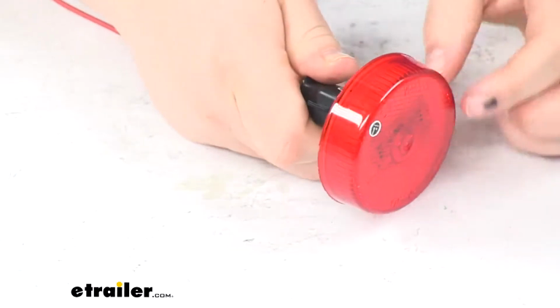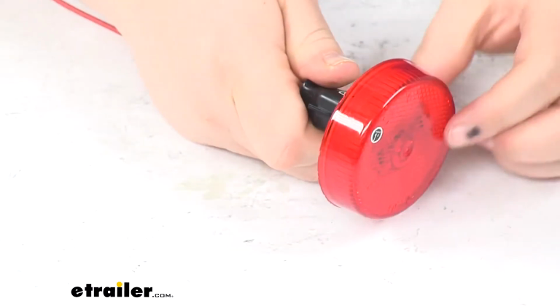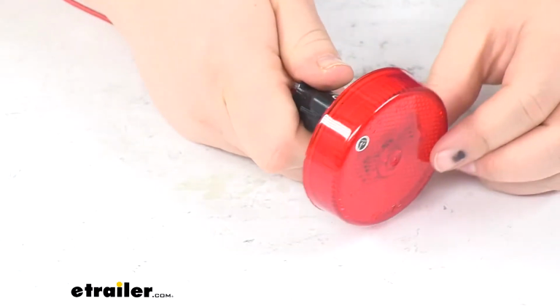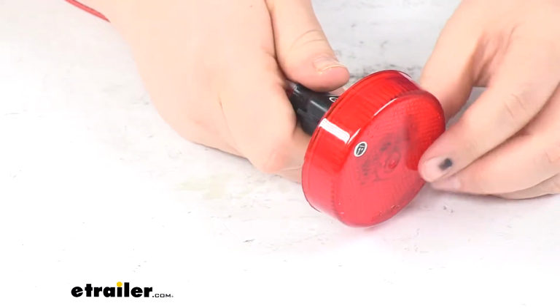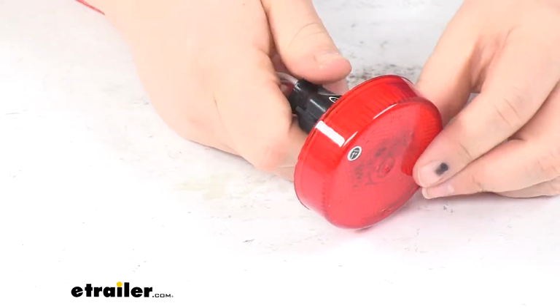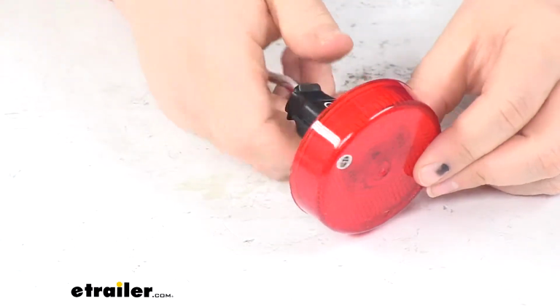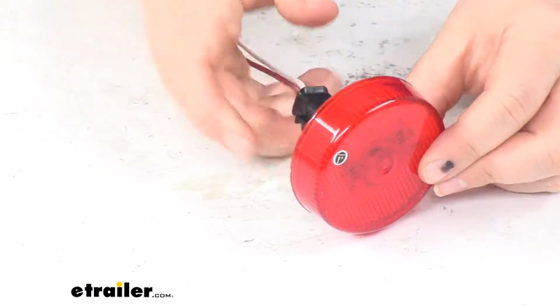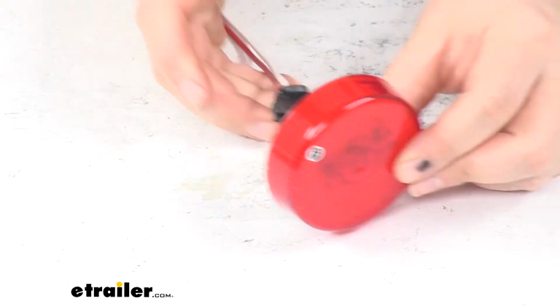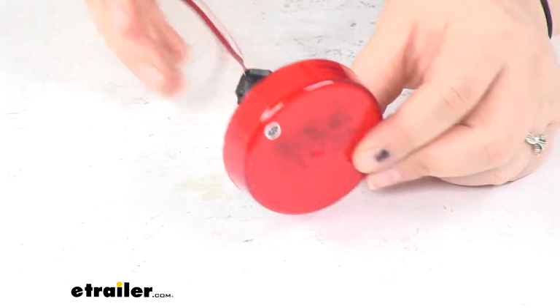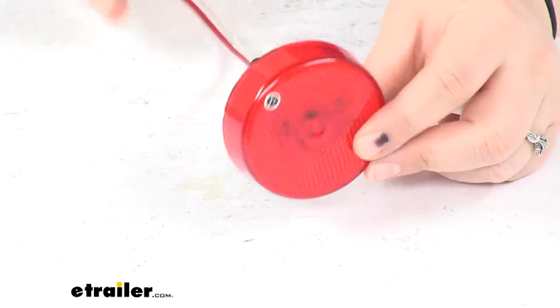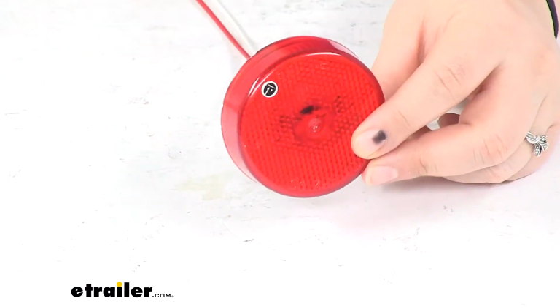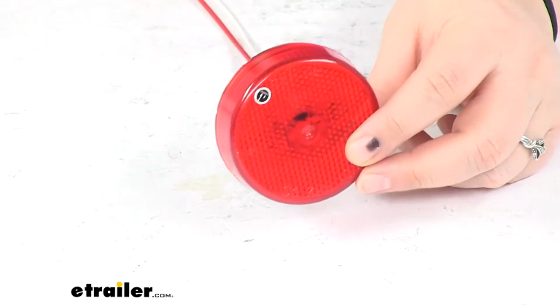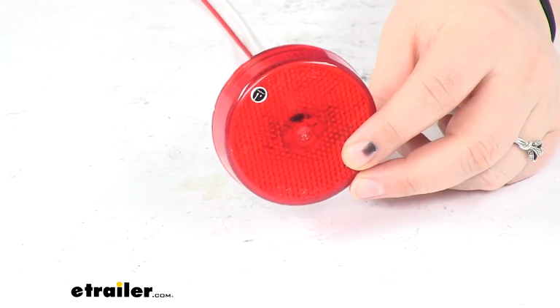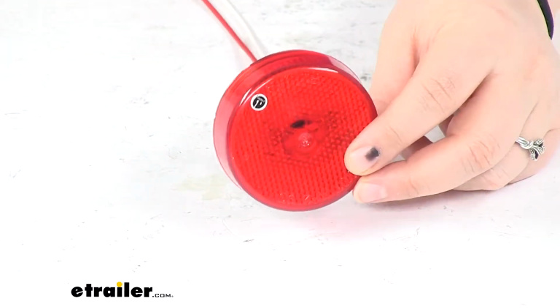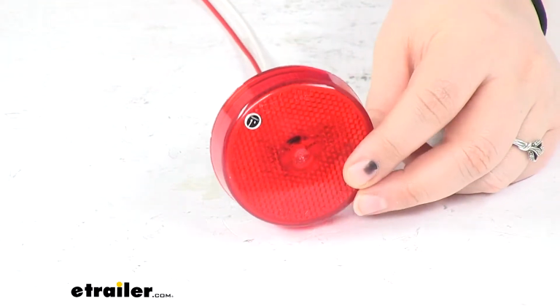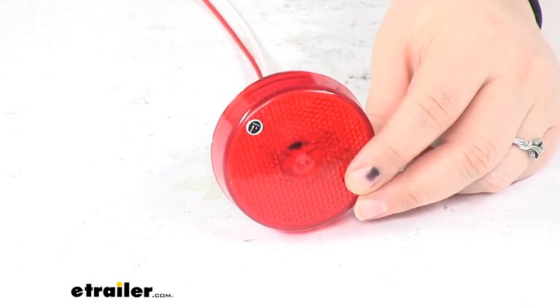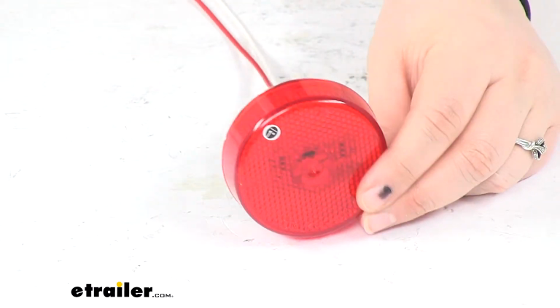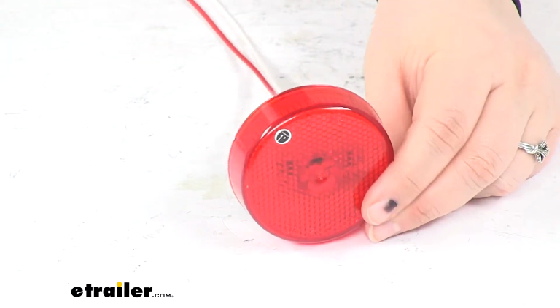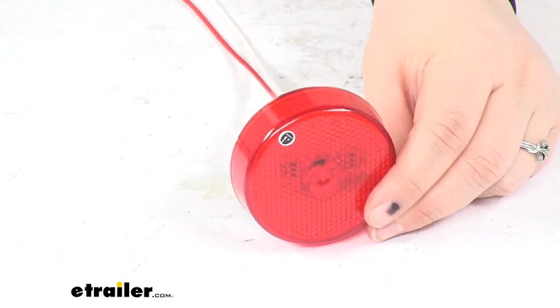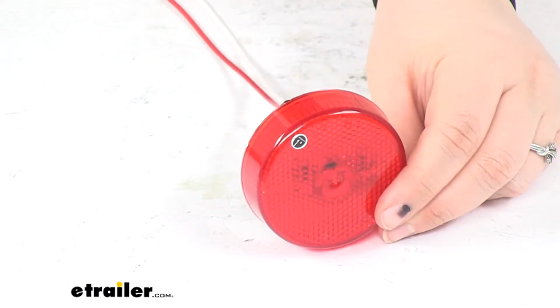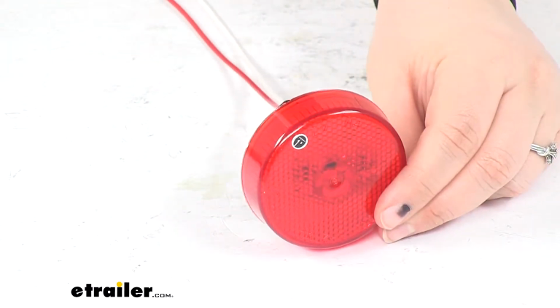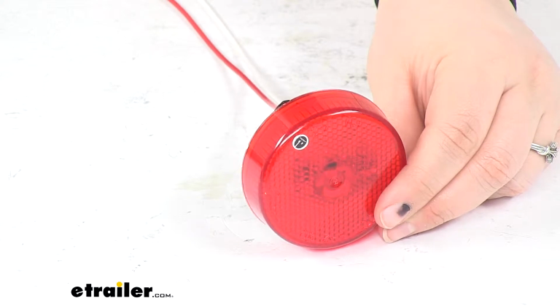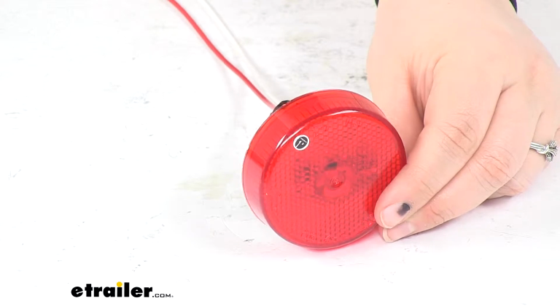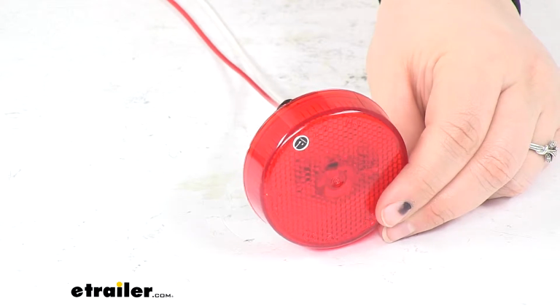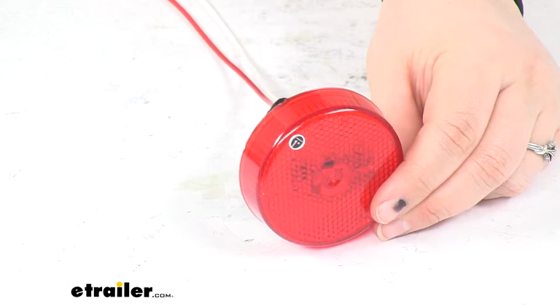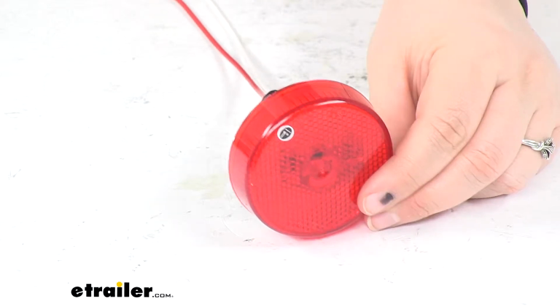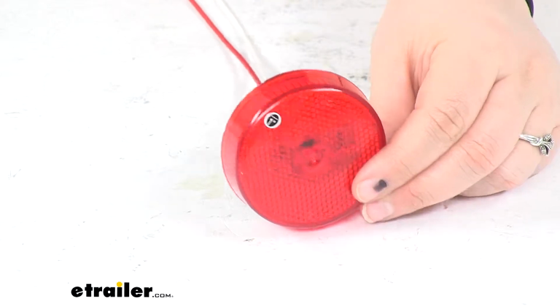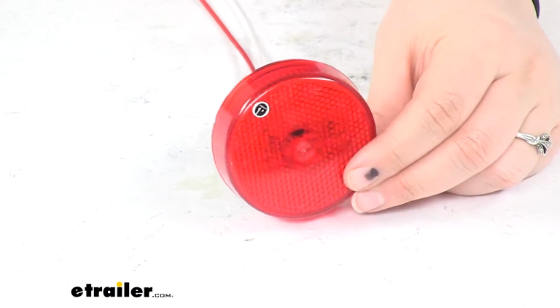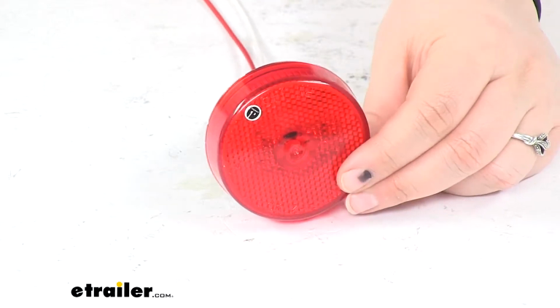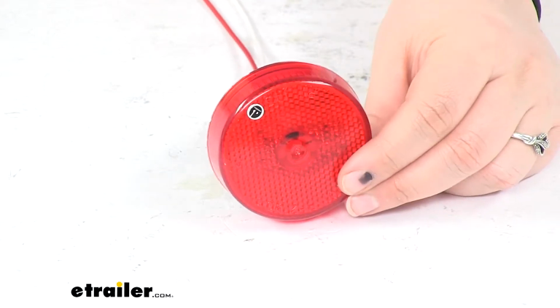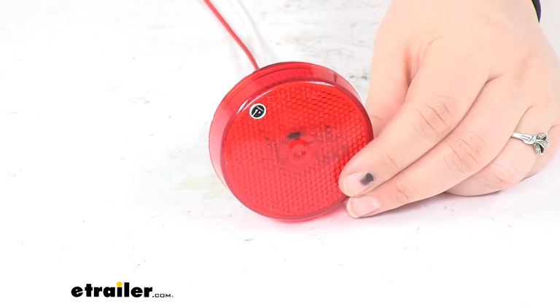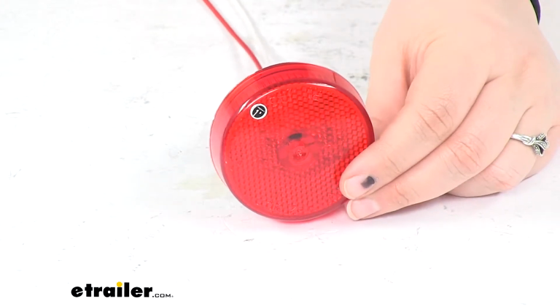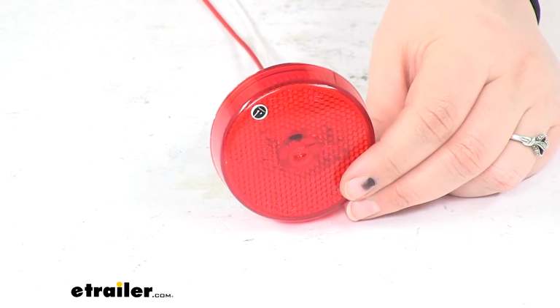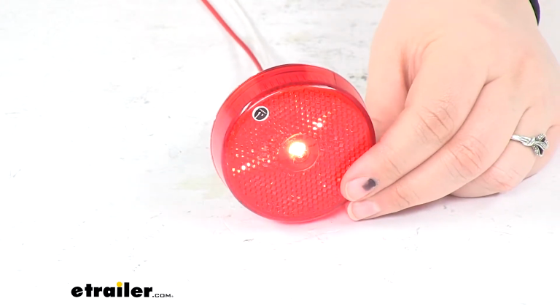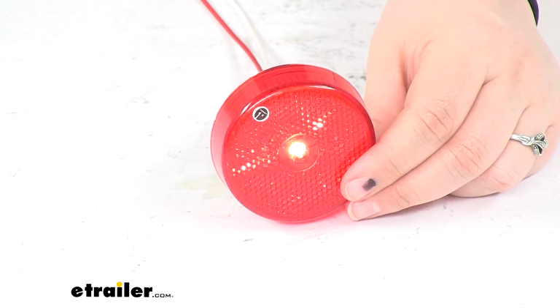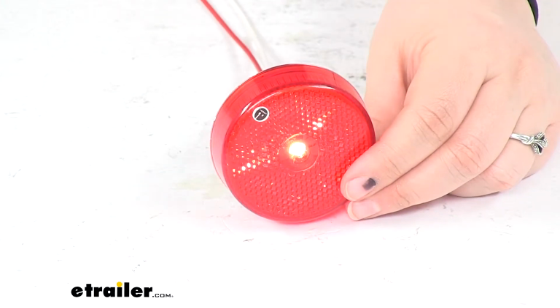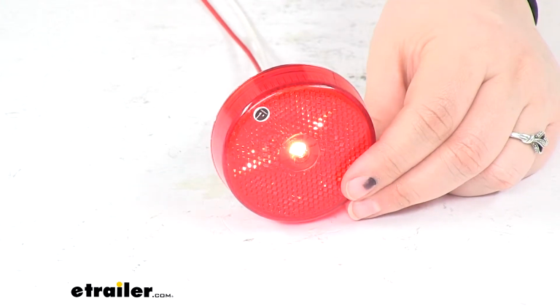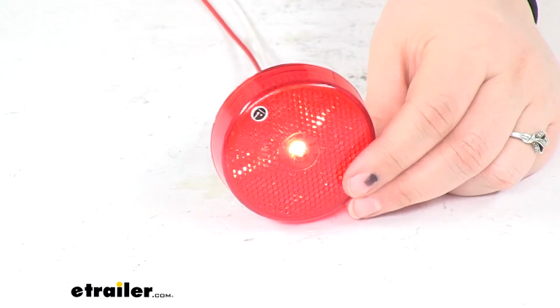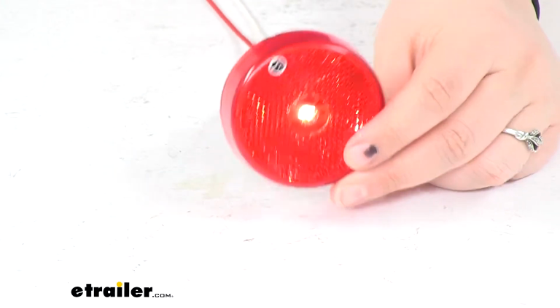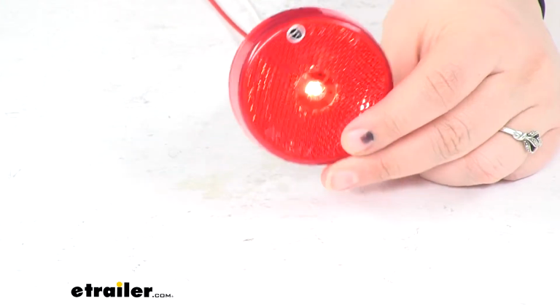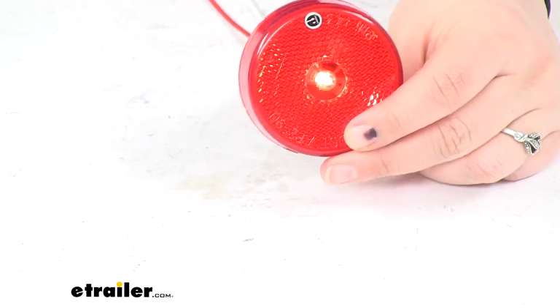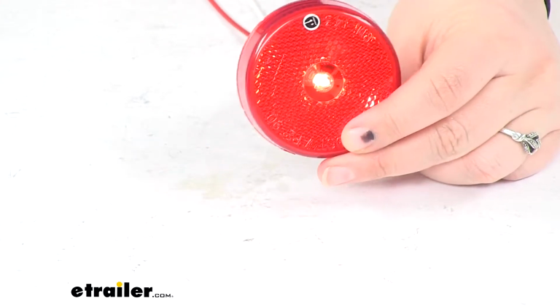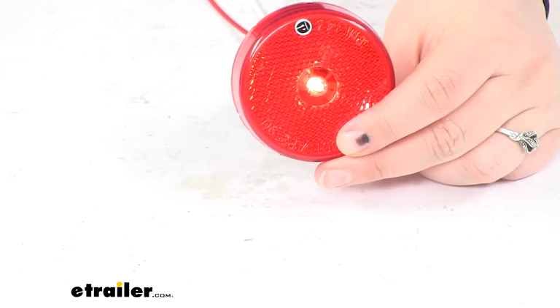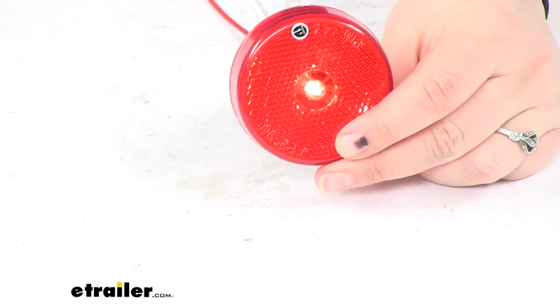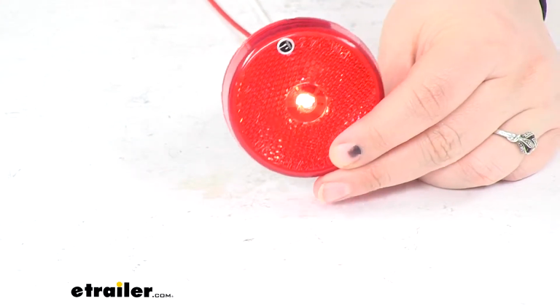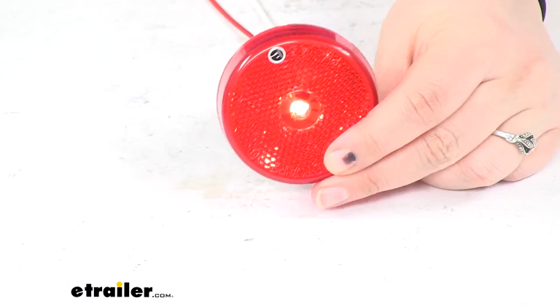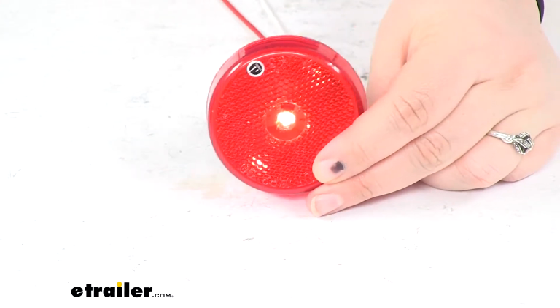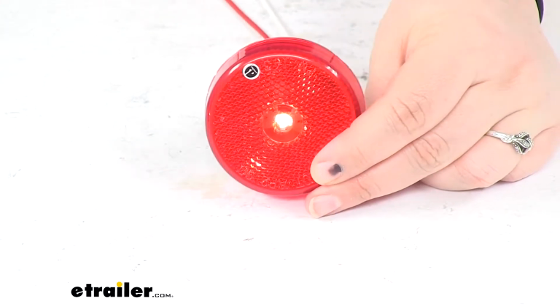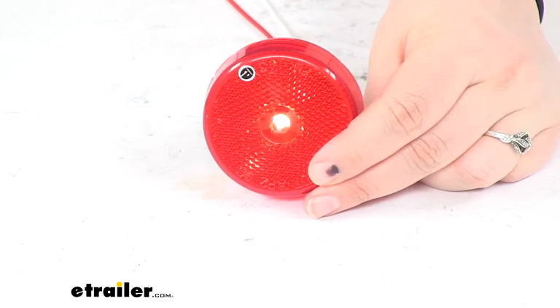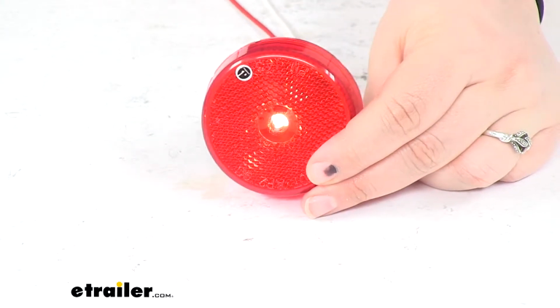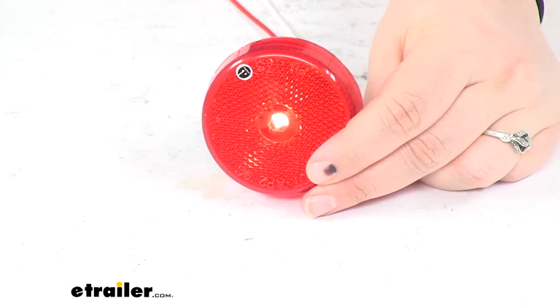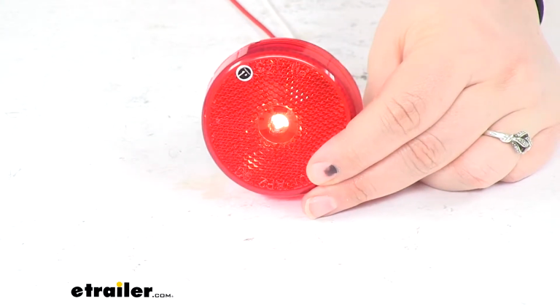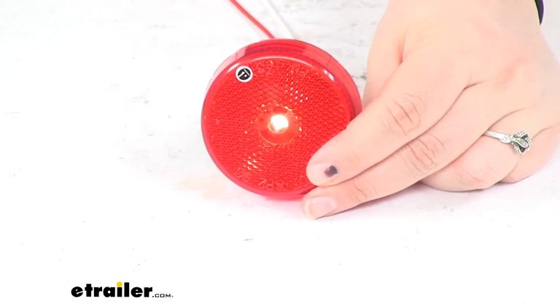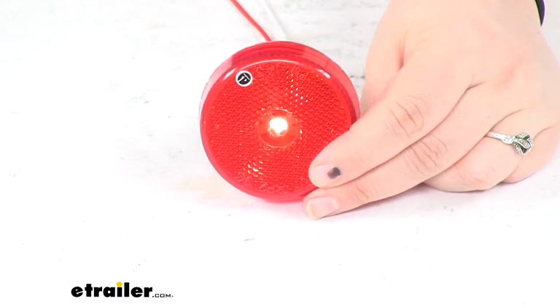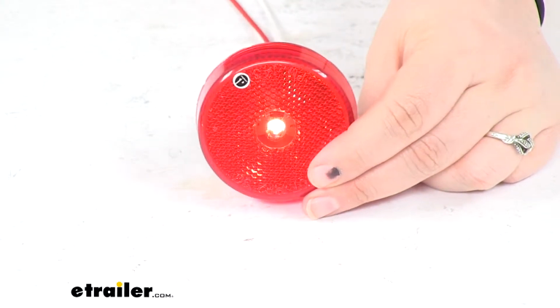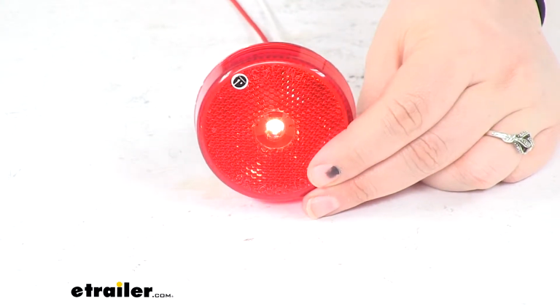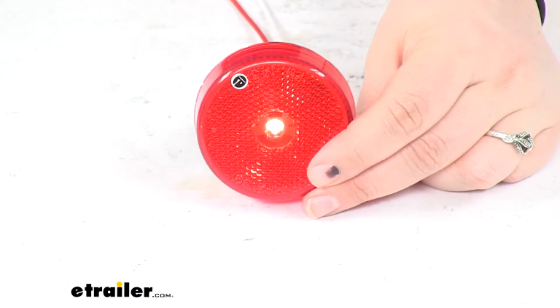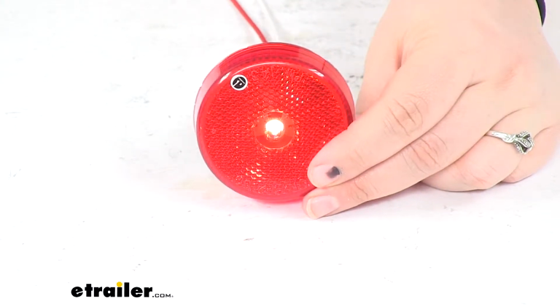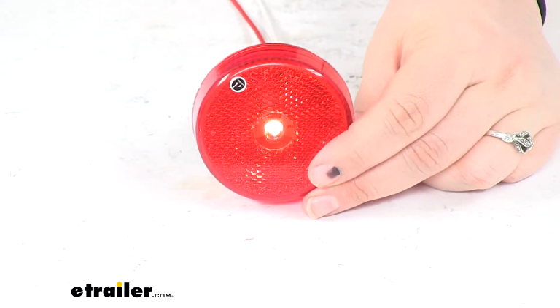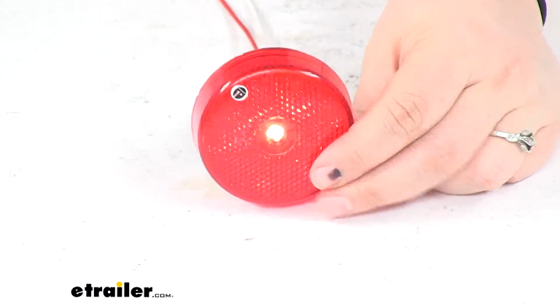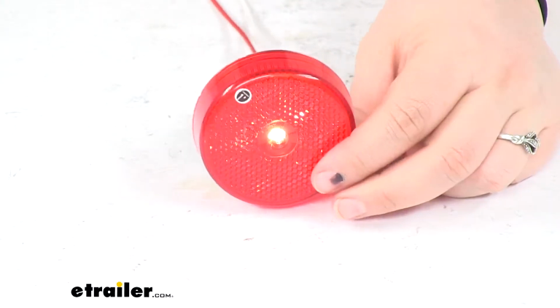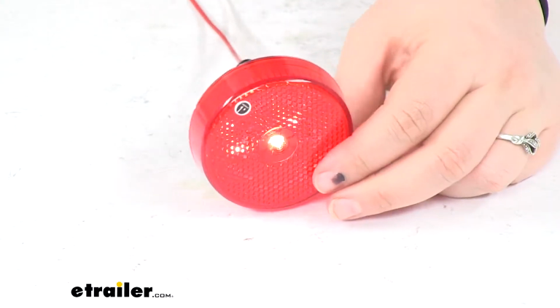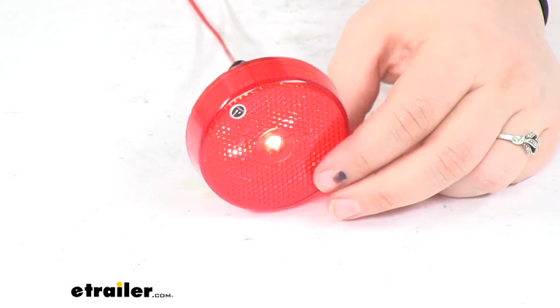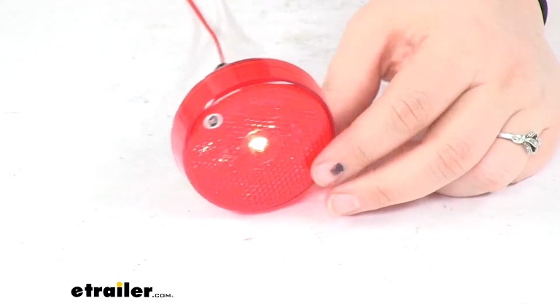That snaps into place. Turn on our power and there's our little LED lighting up the way.